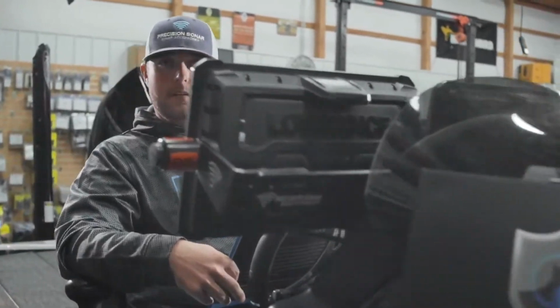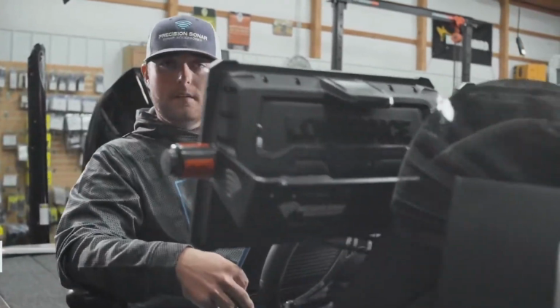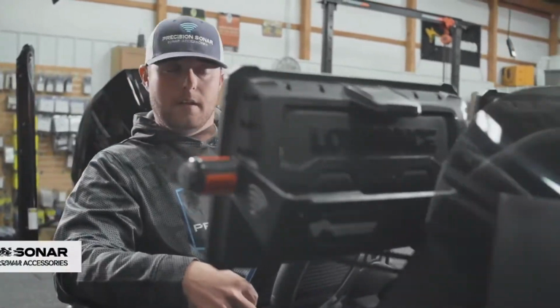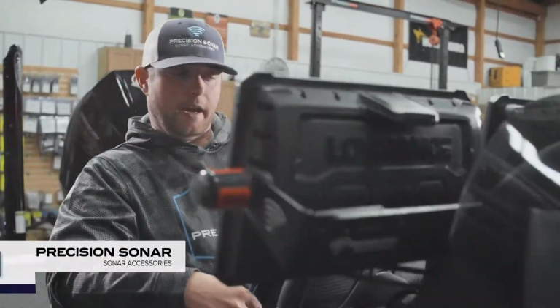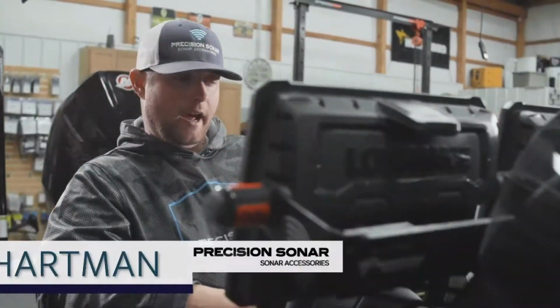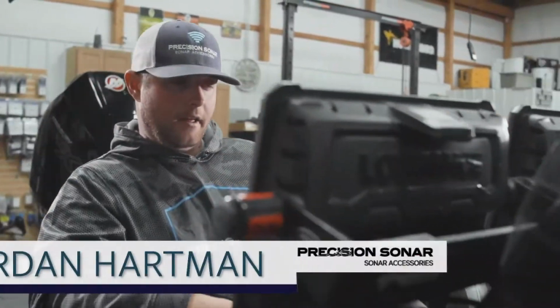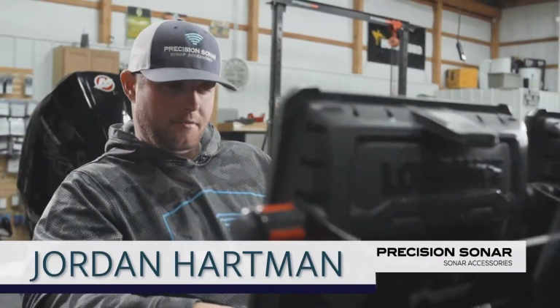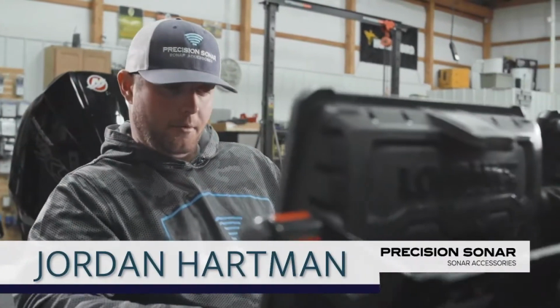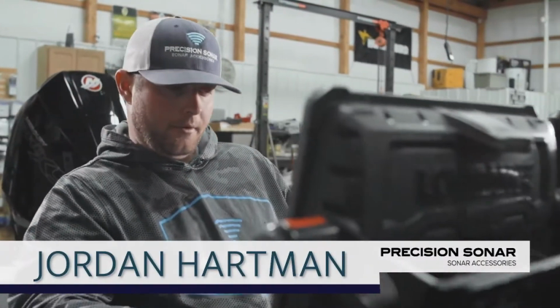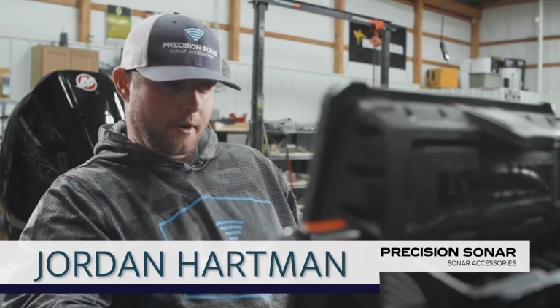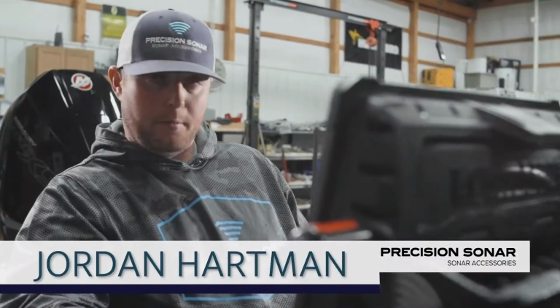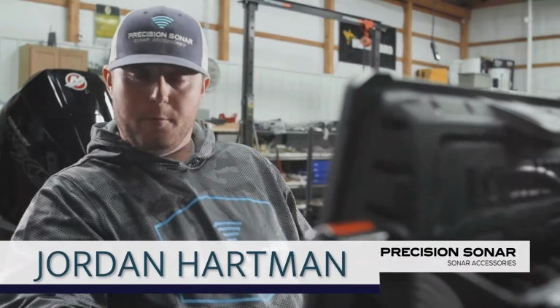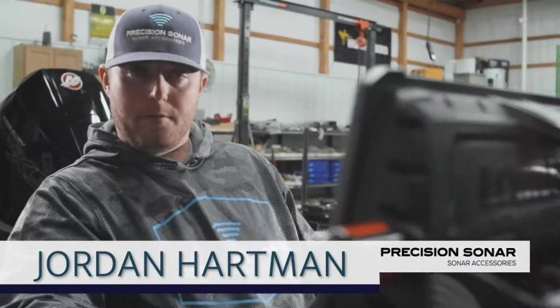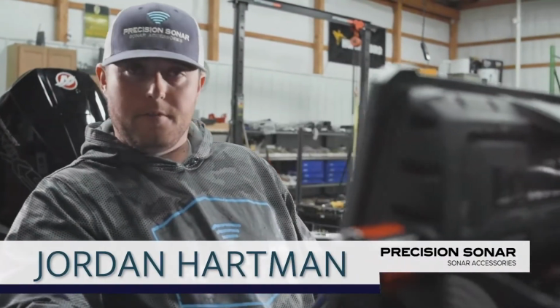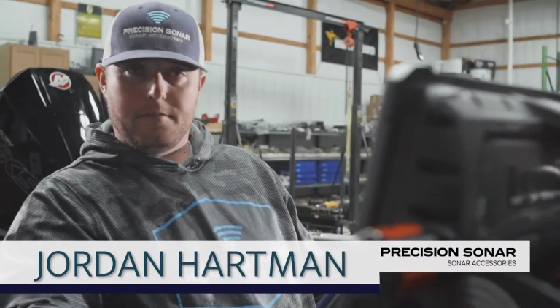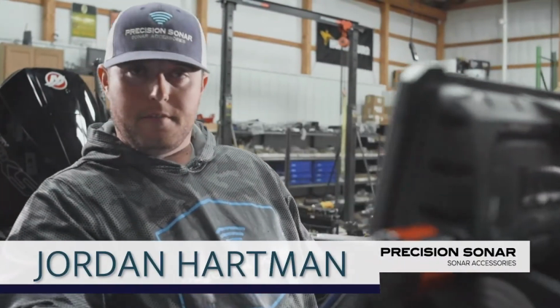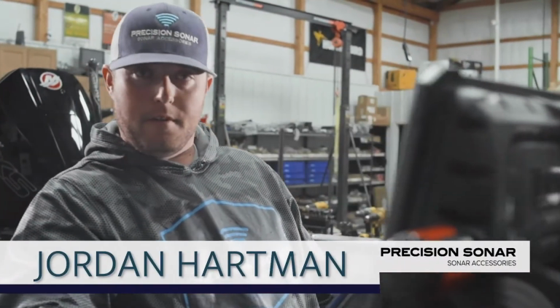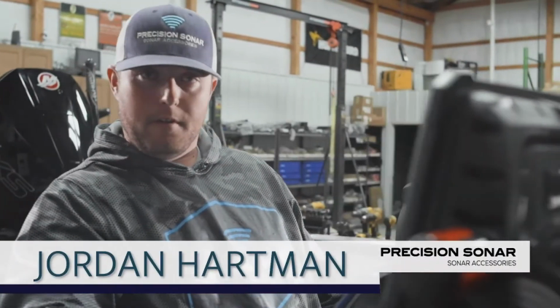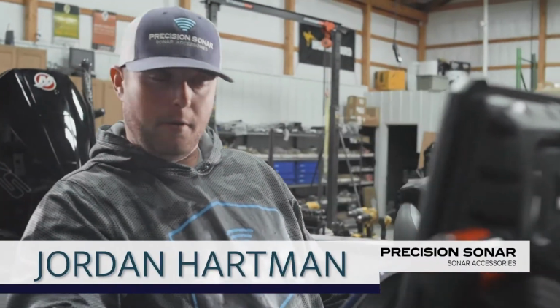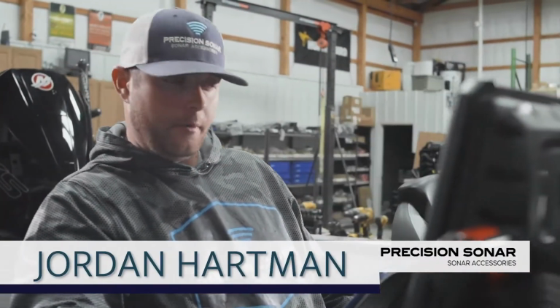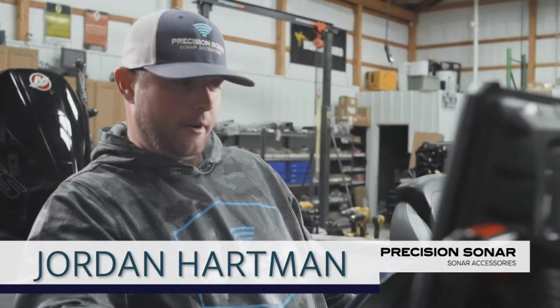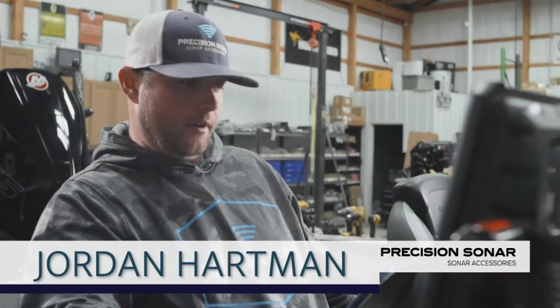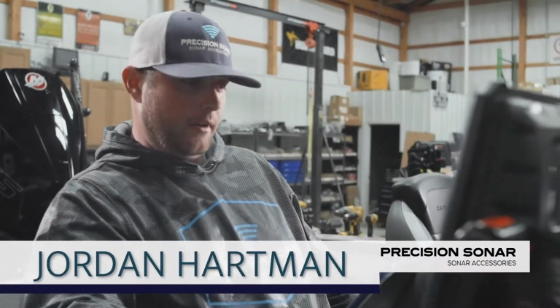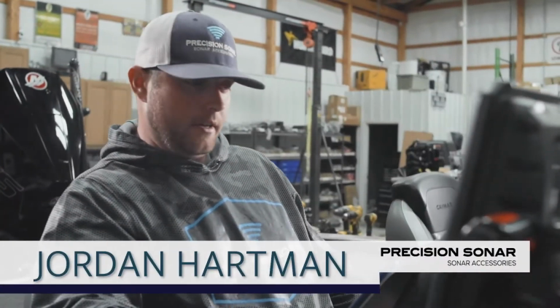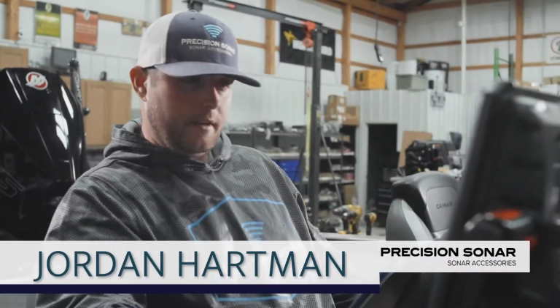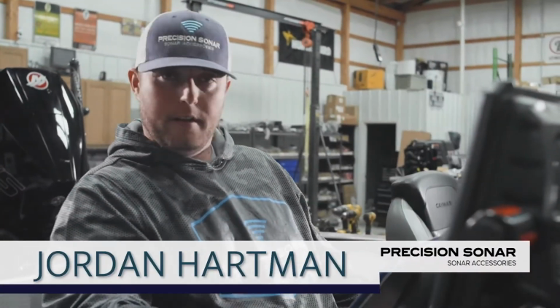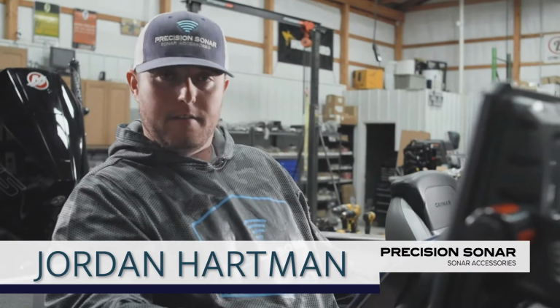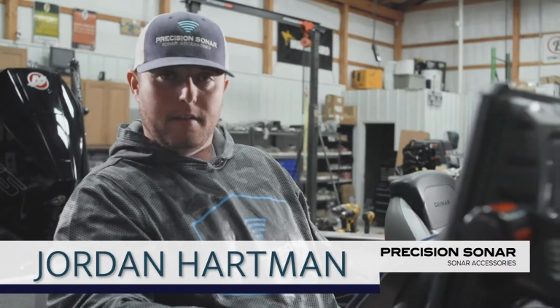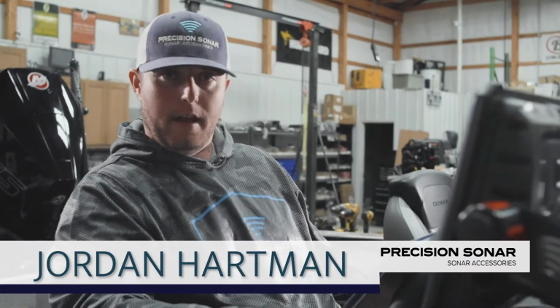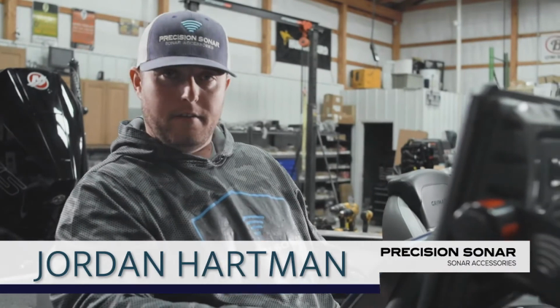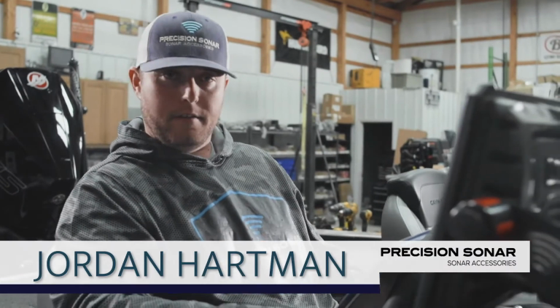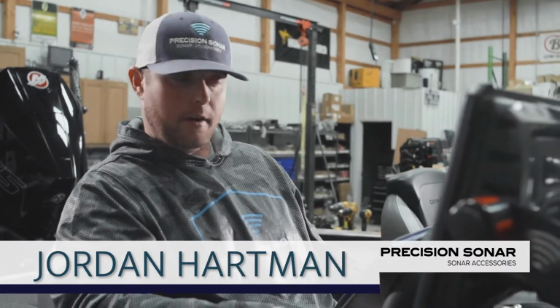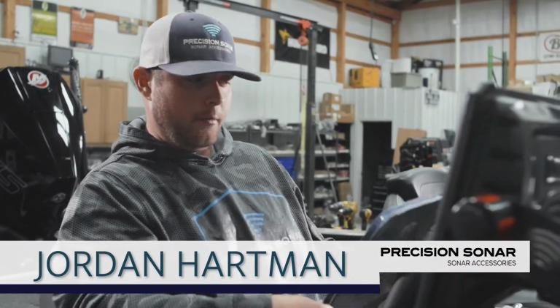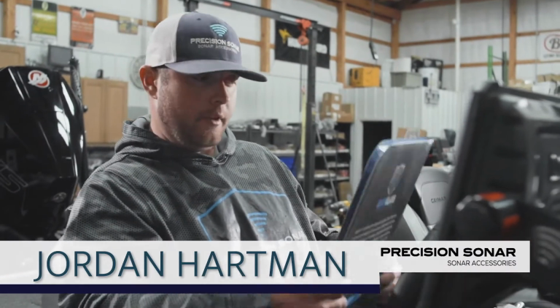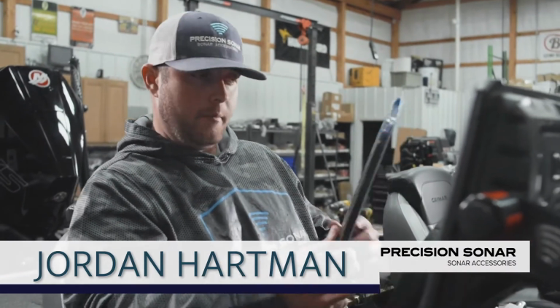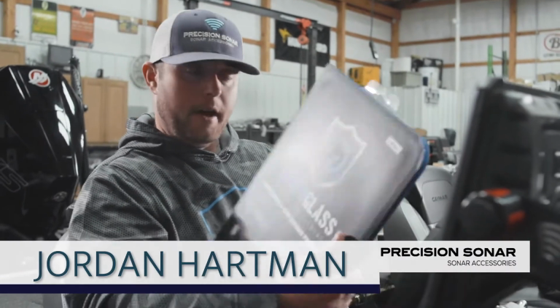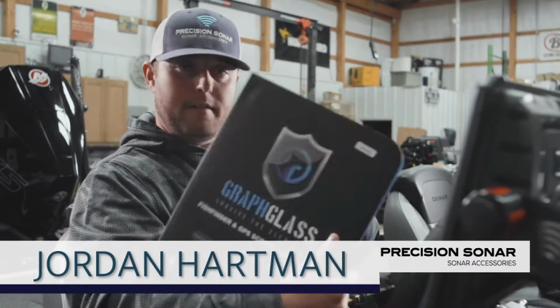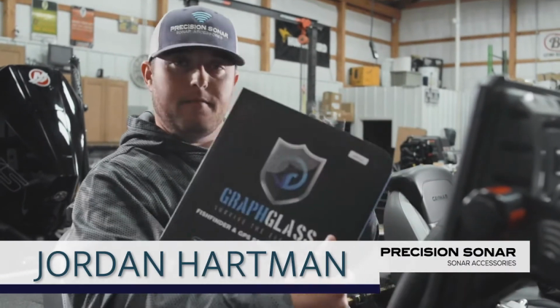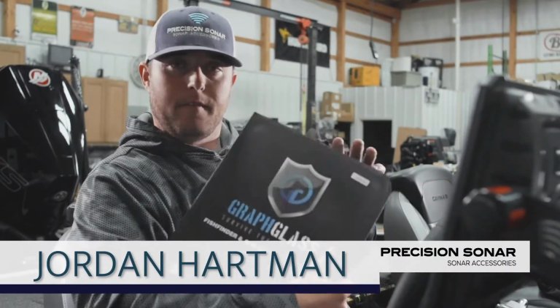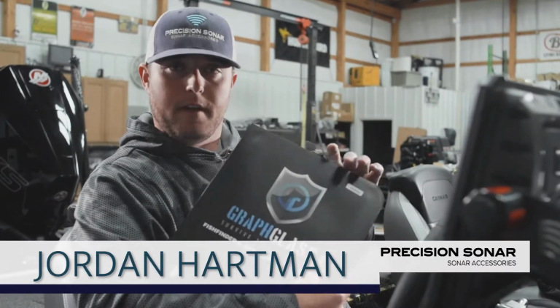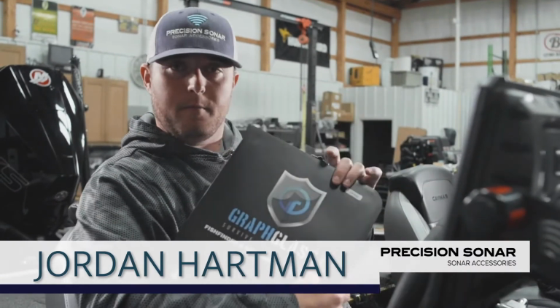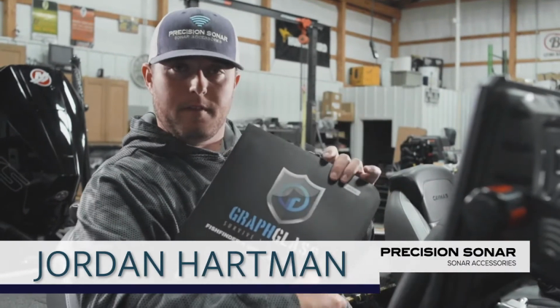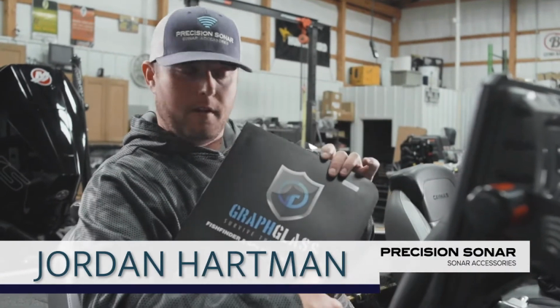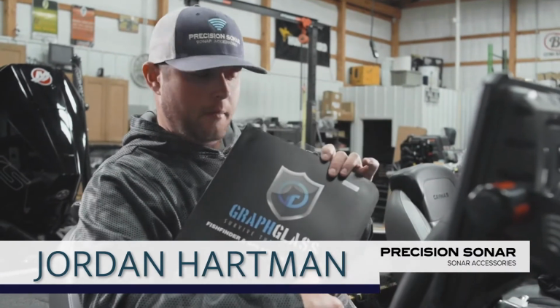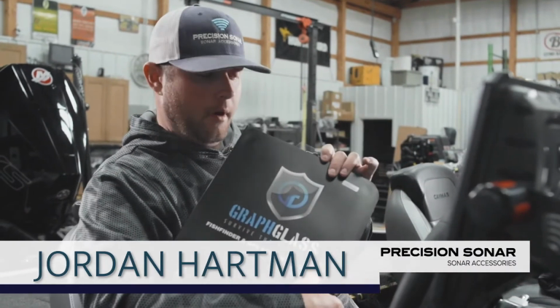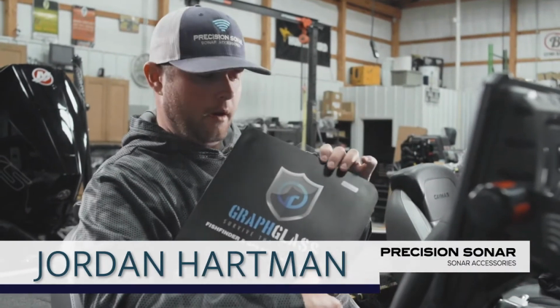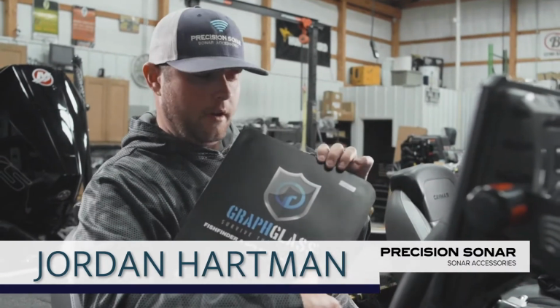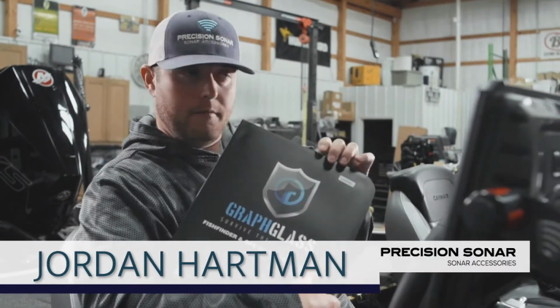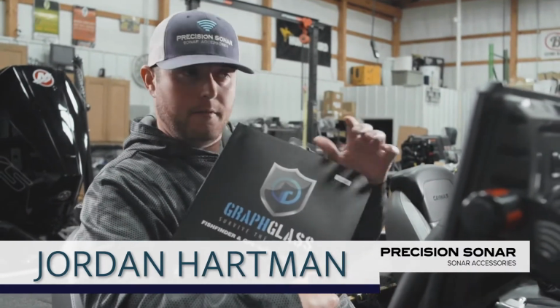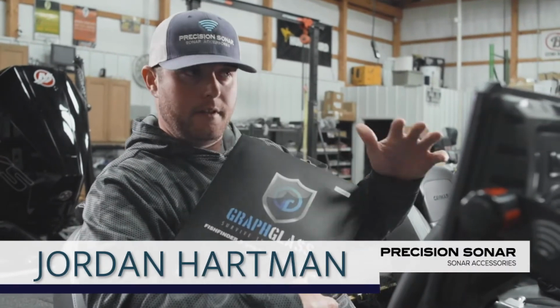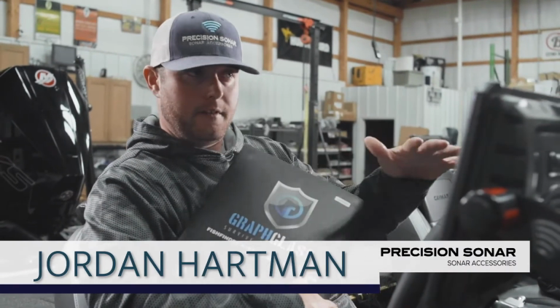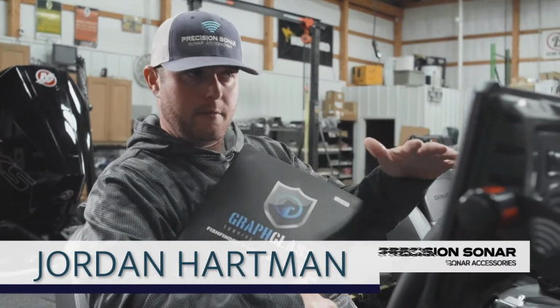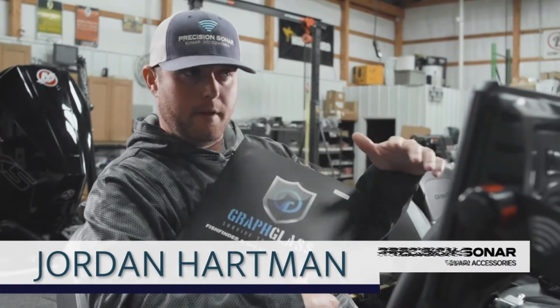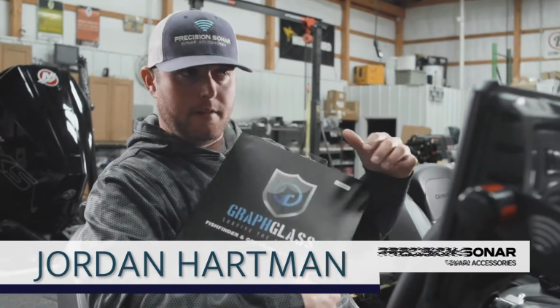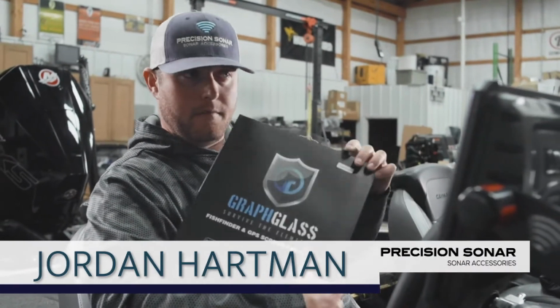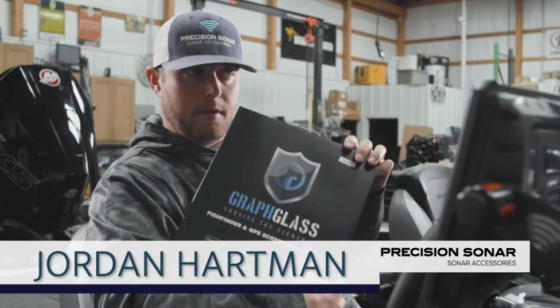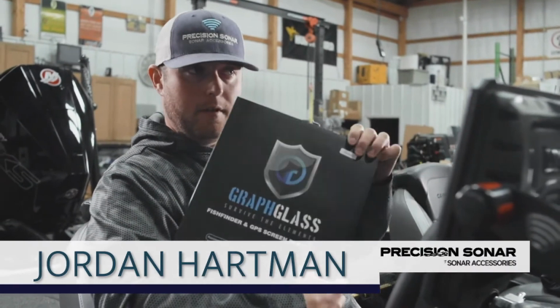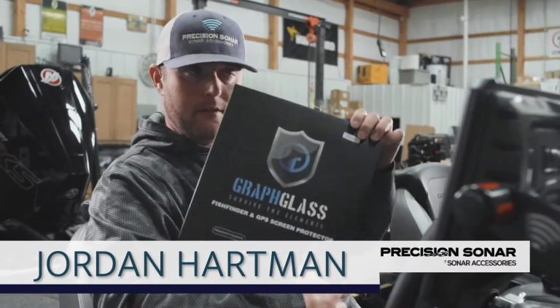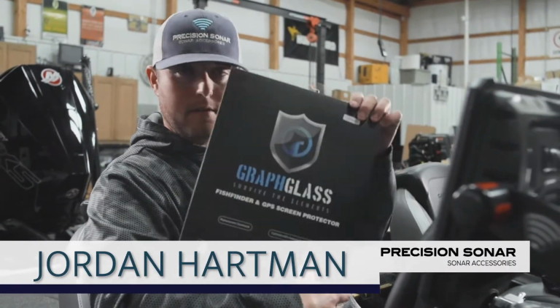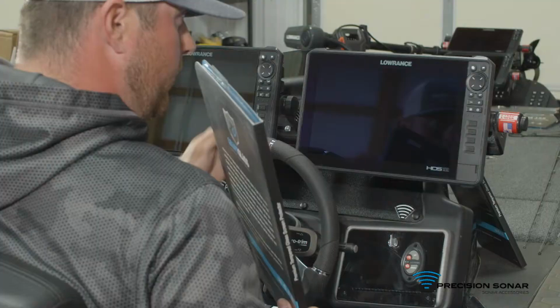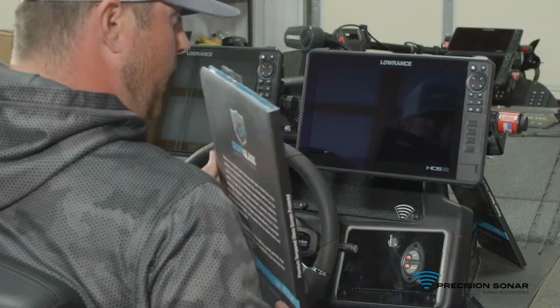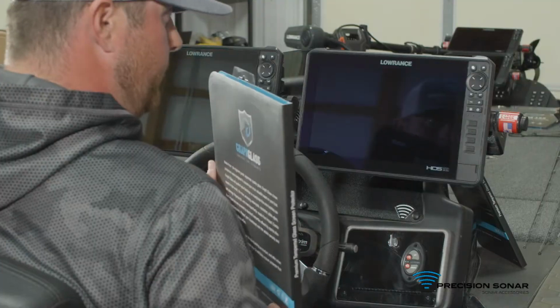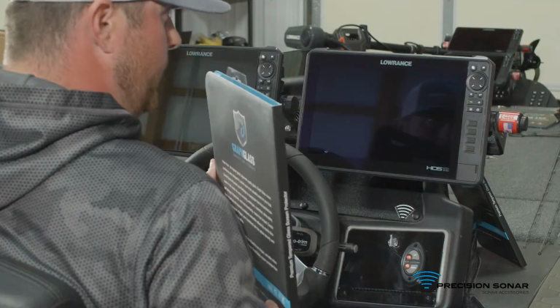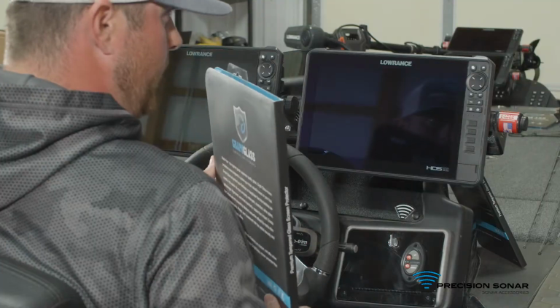Hey guys, Jordan here with Precision Sonar. We're going to look at the installation on one of the best investments on the market for these expensive units — graph glass.